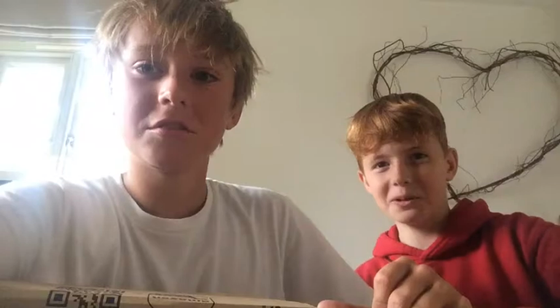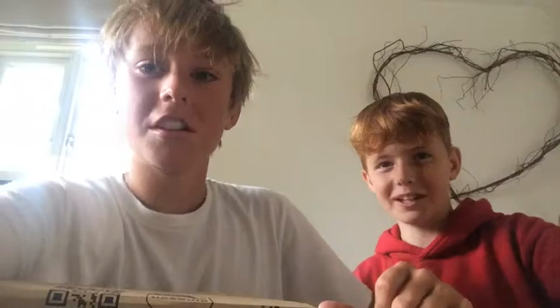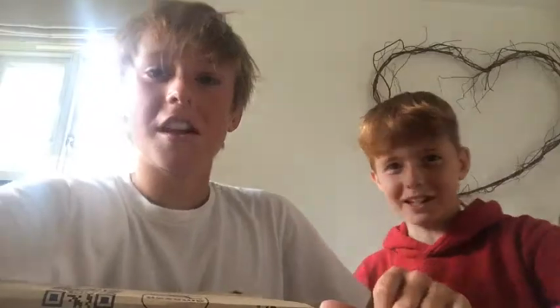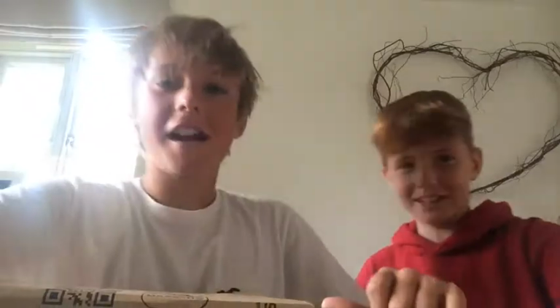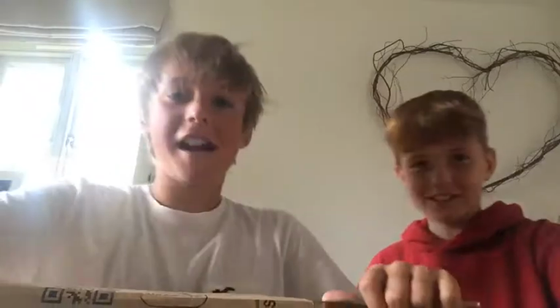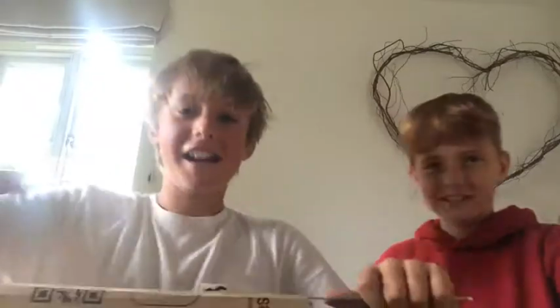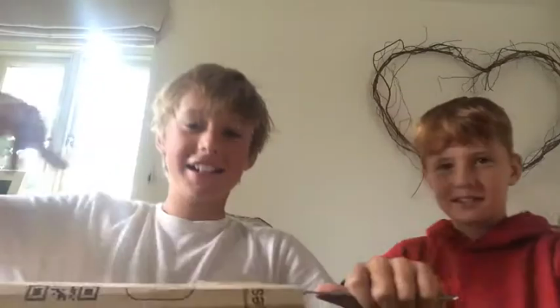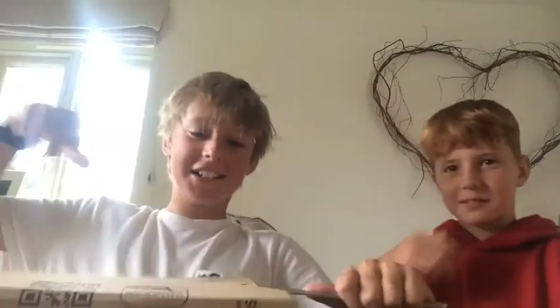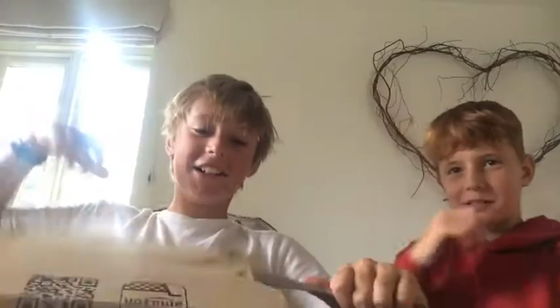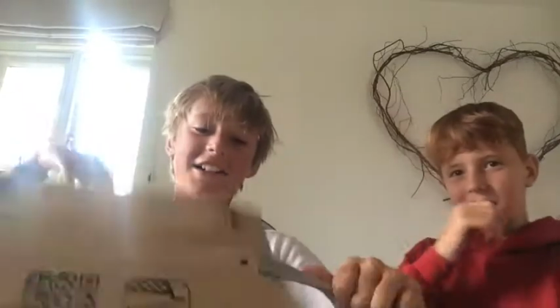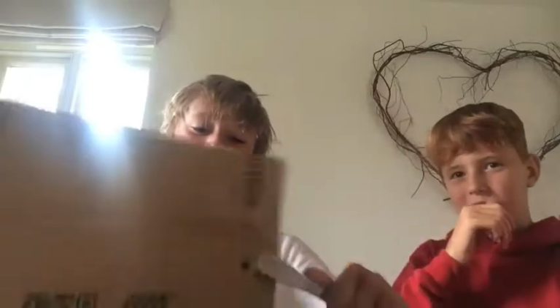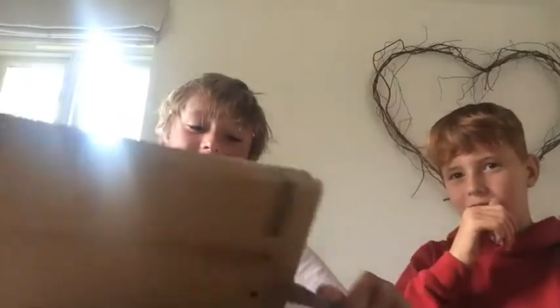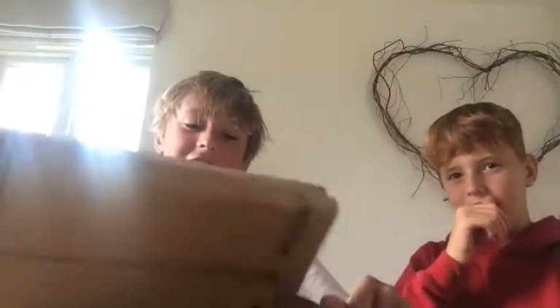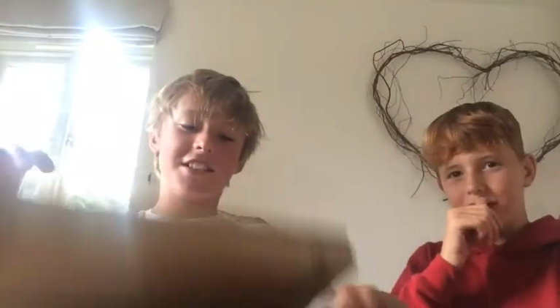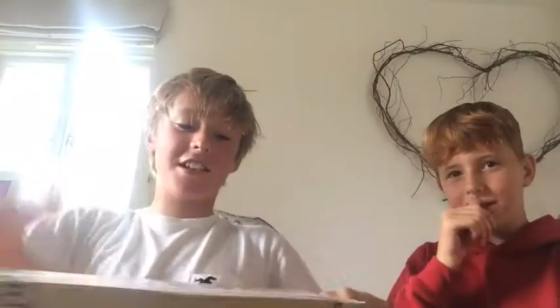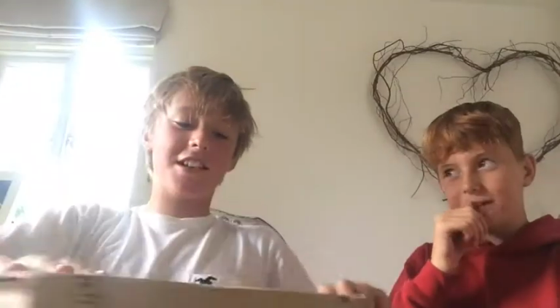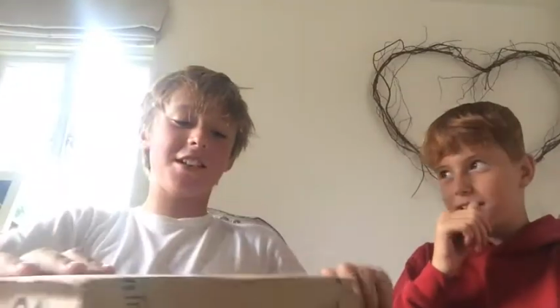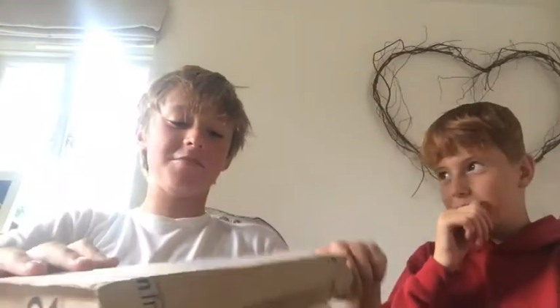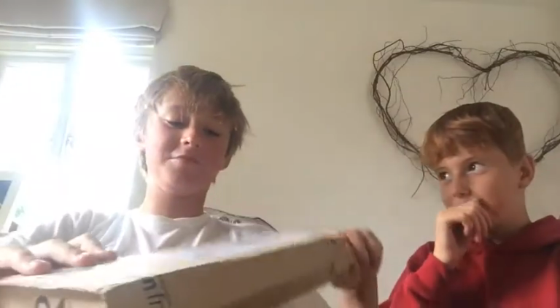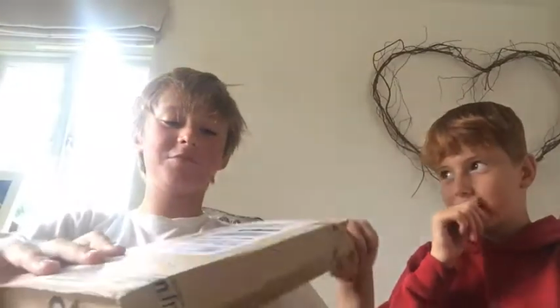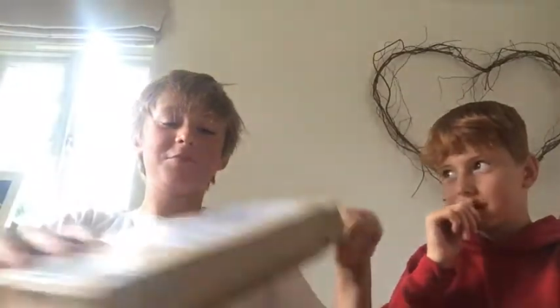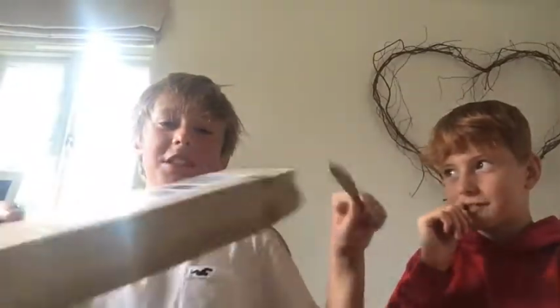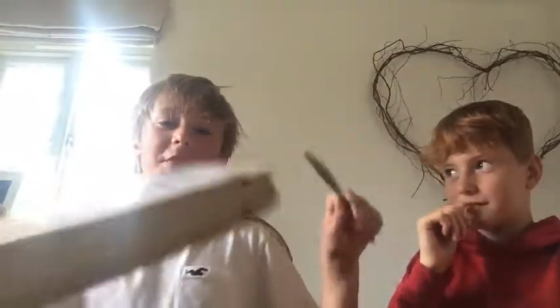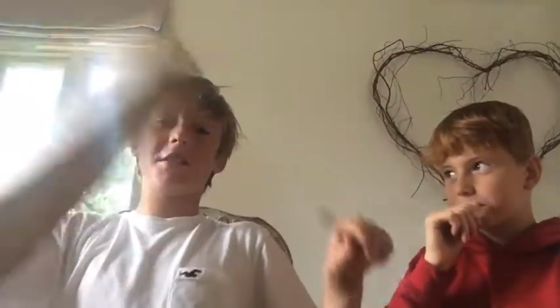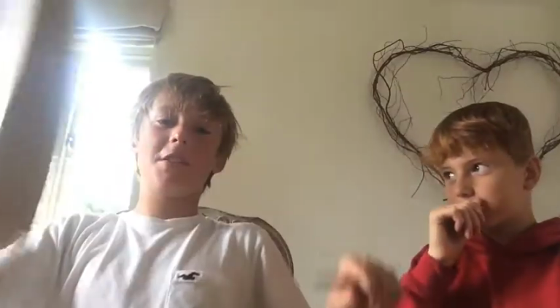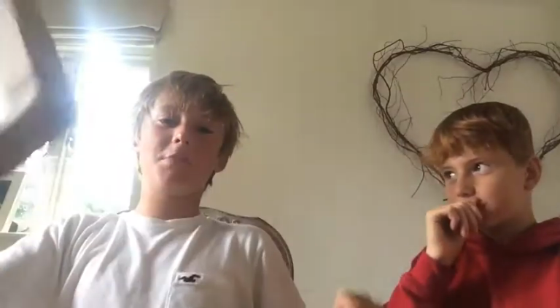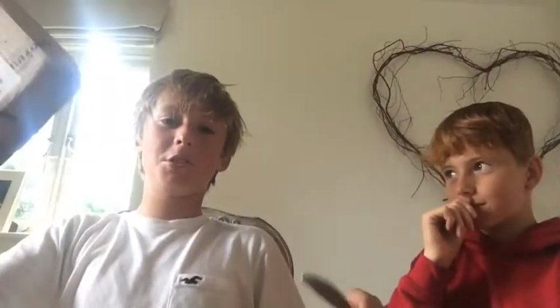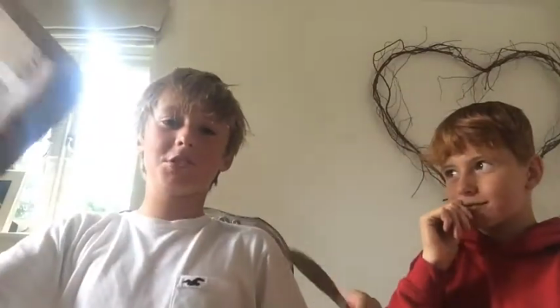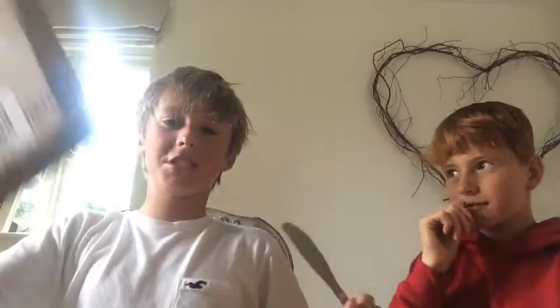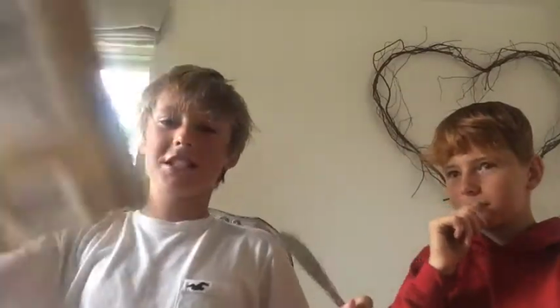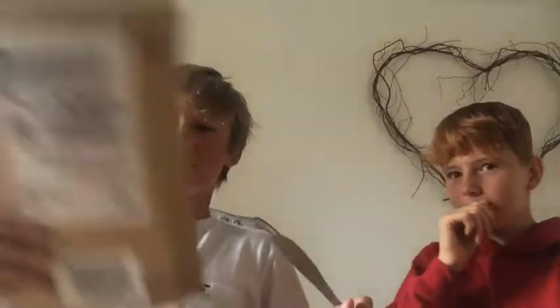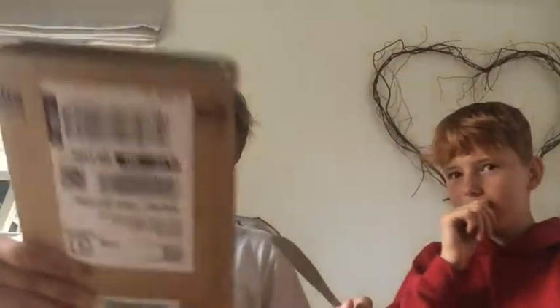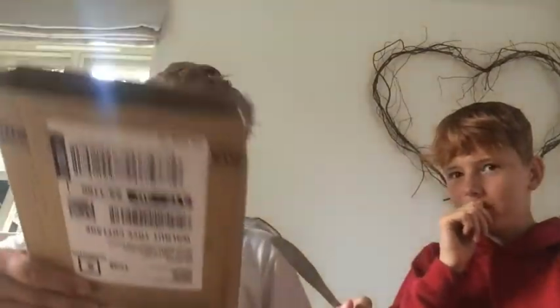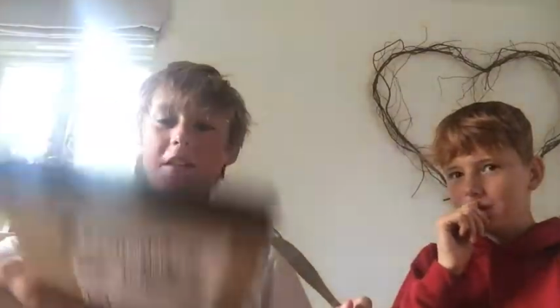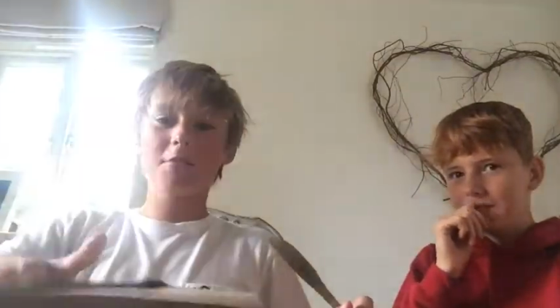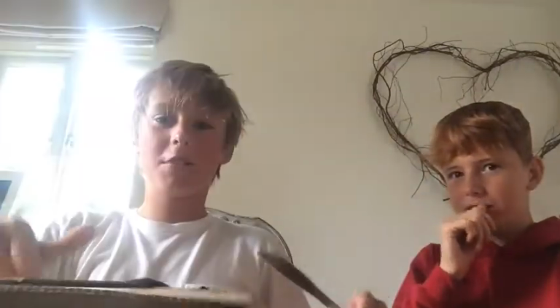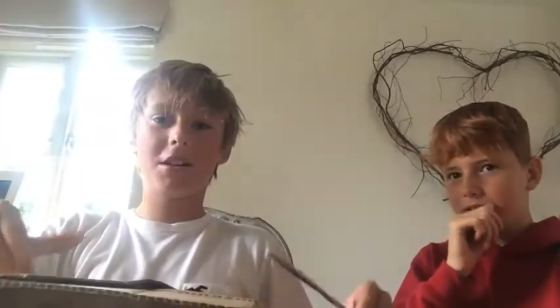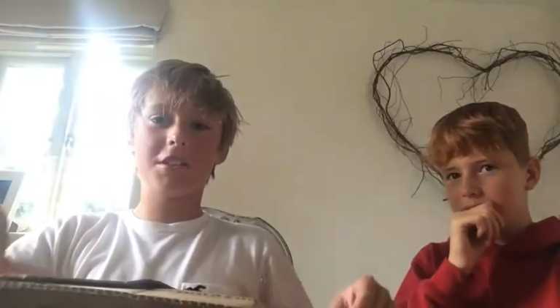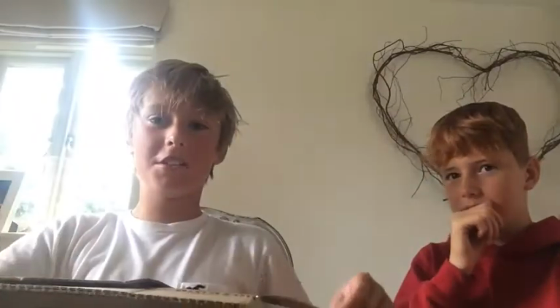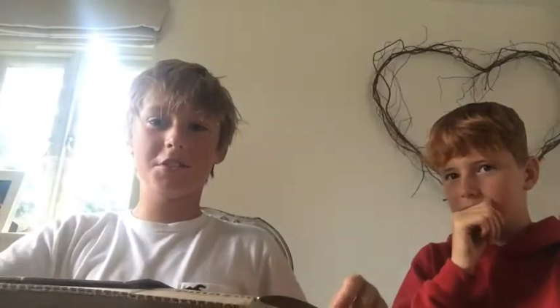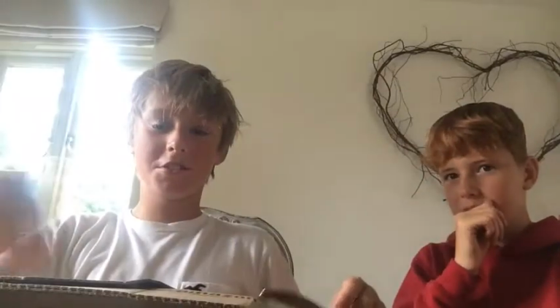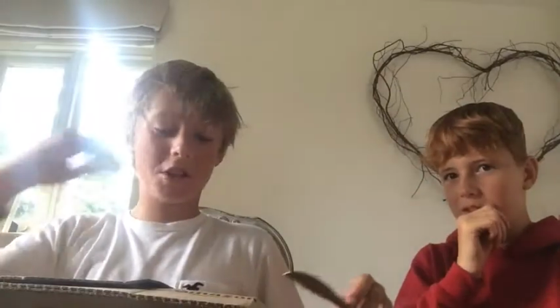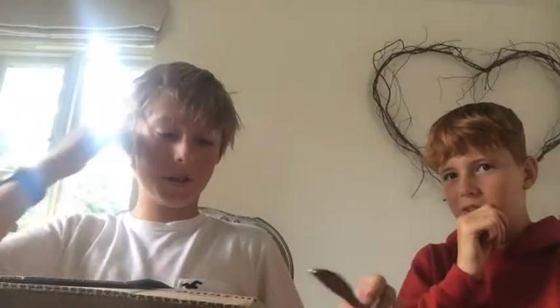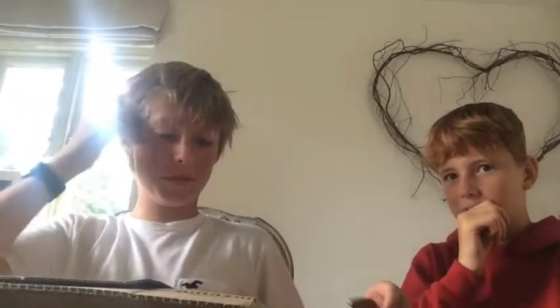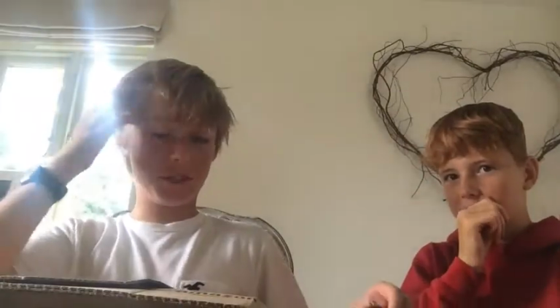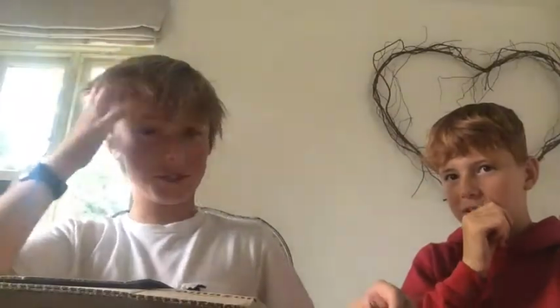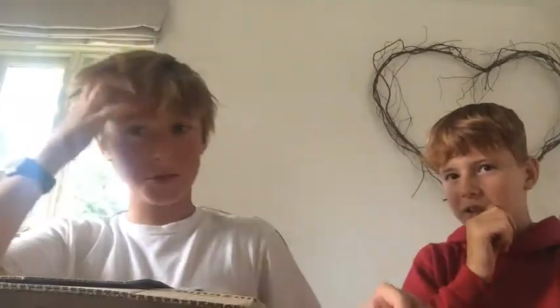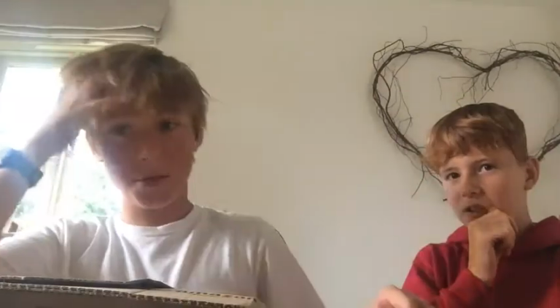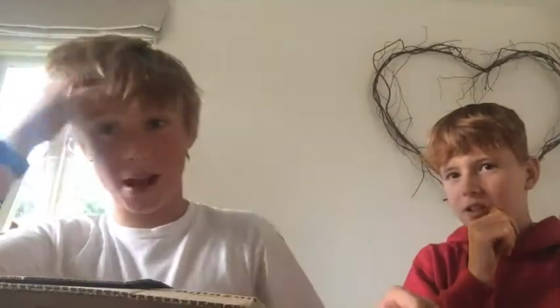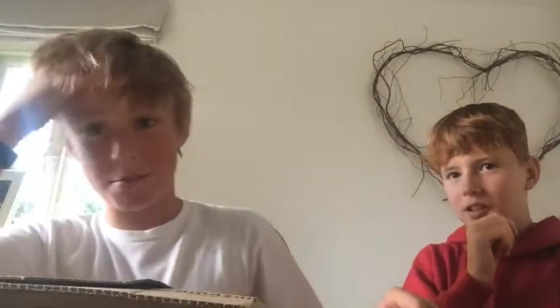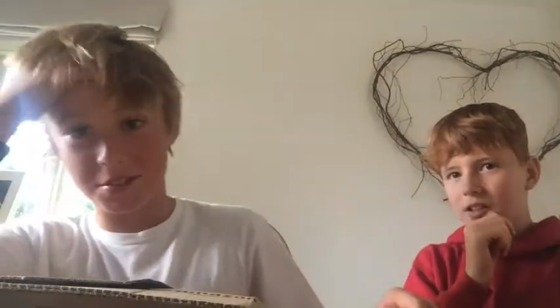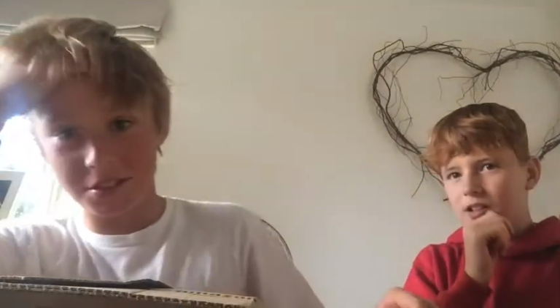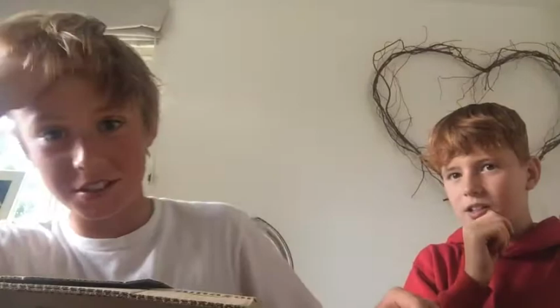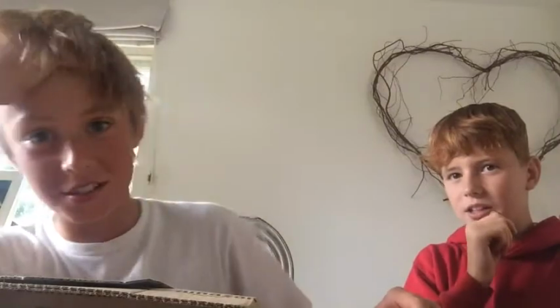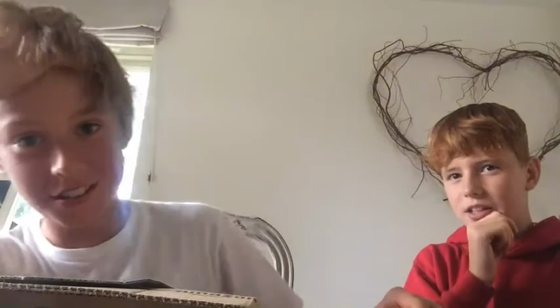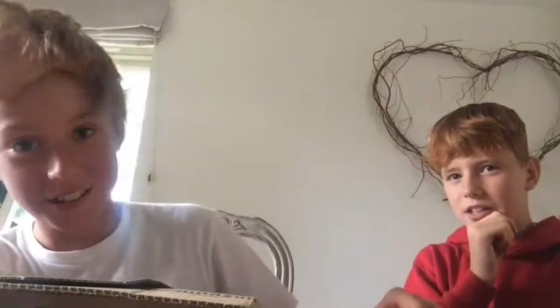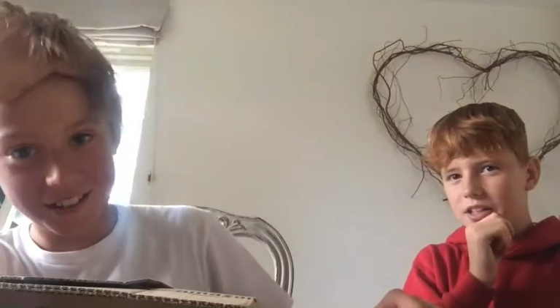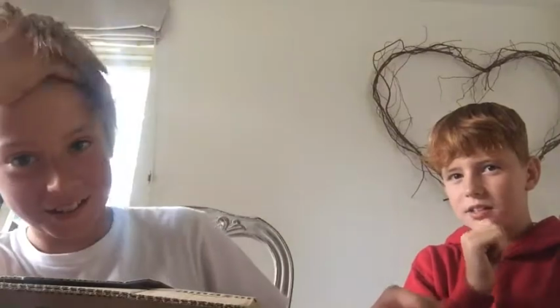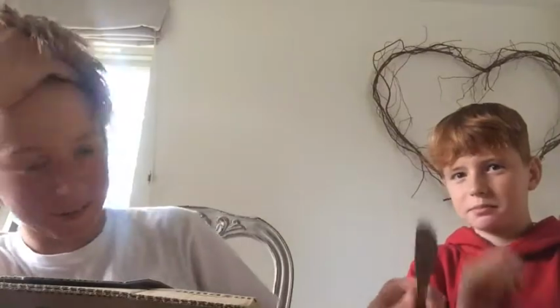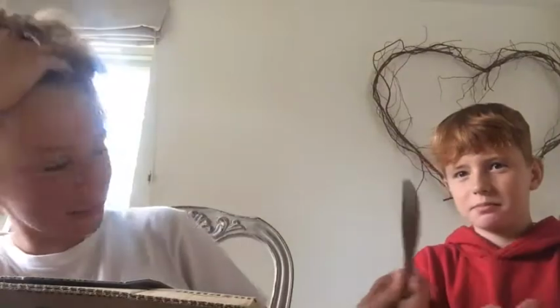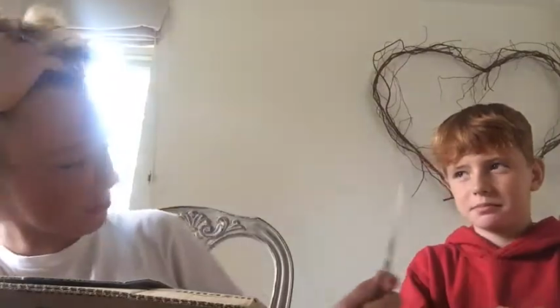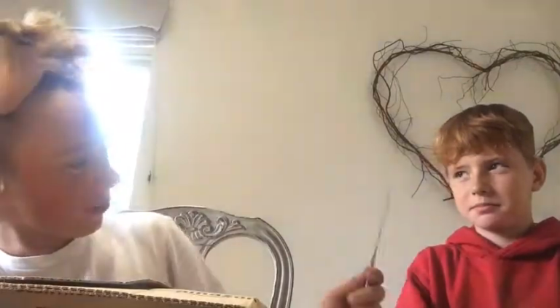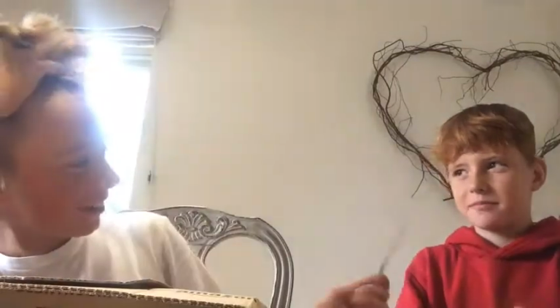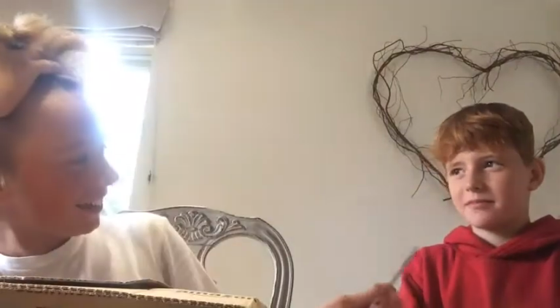Hey guys, we're going to be unboxing my new tripod from Amazon with Ollie.